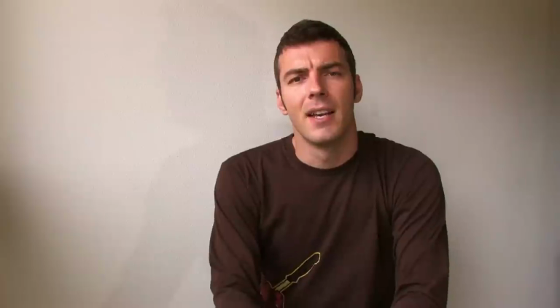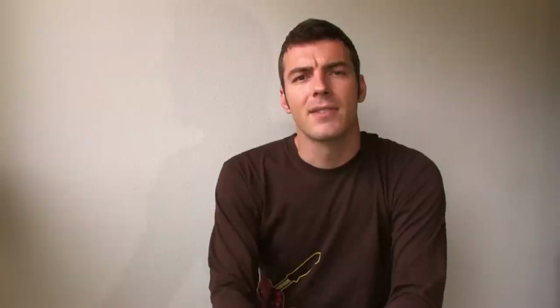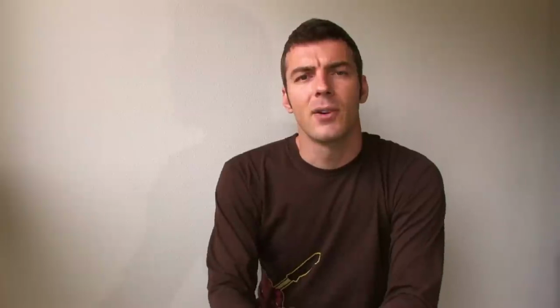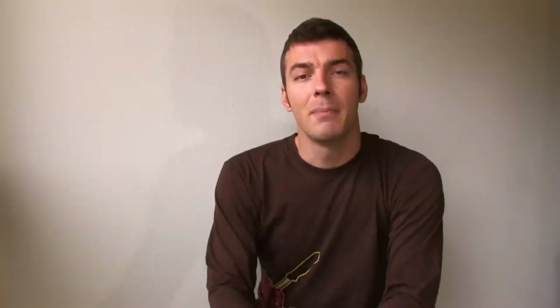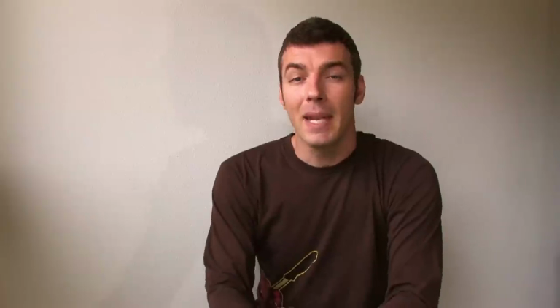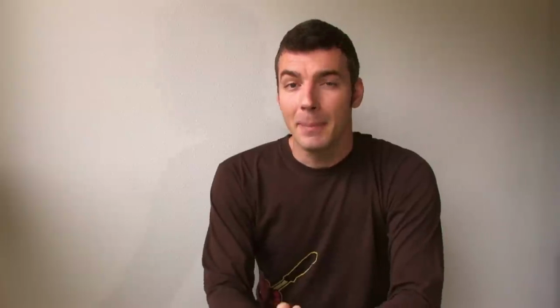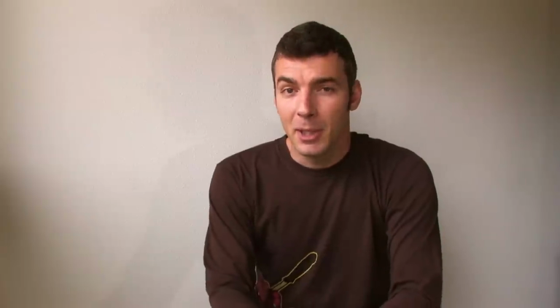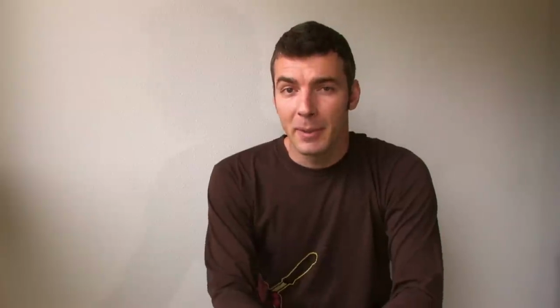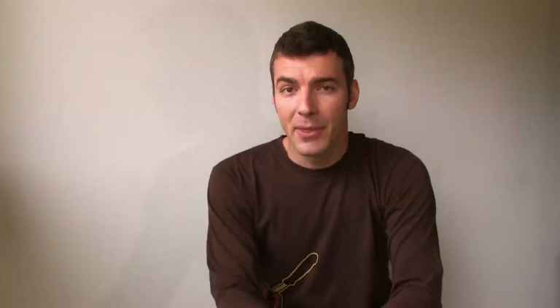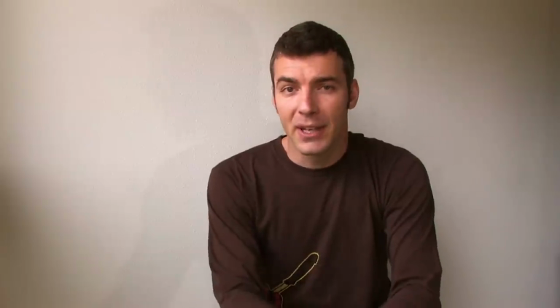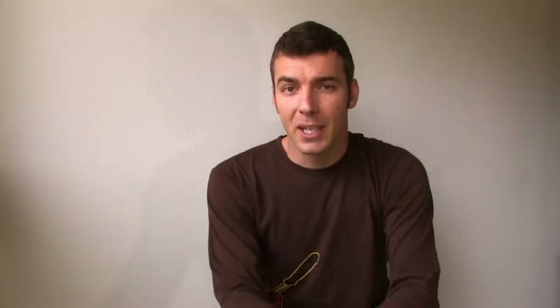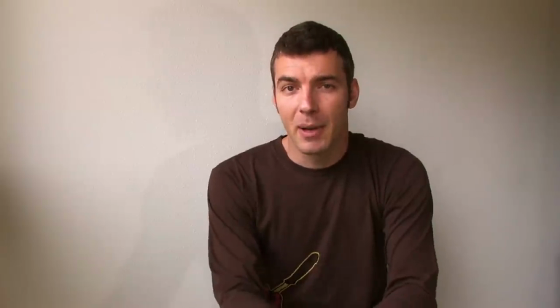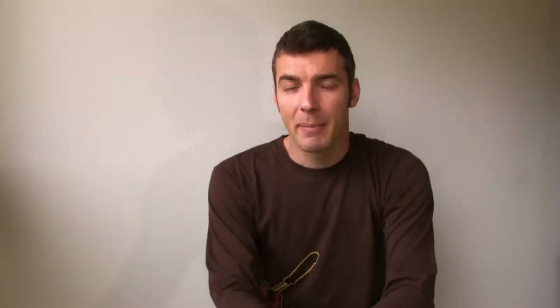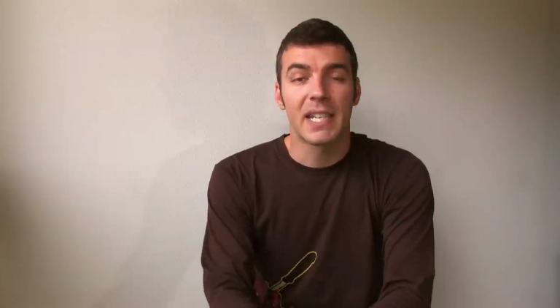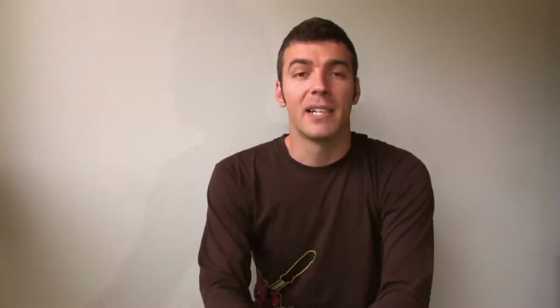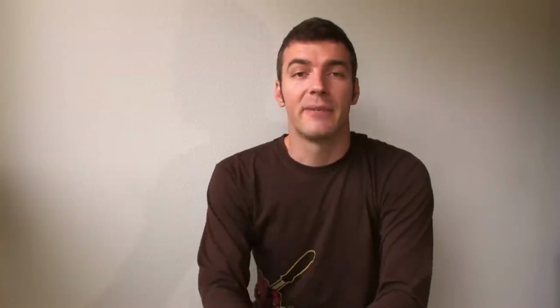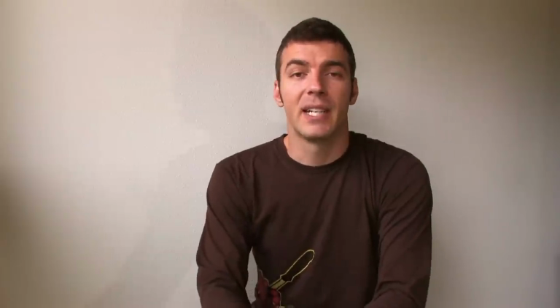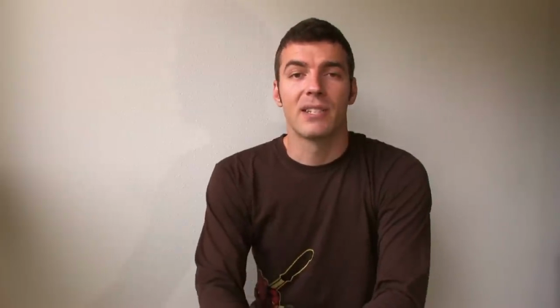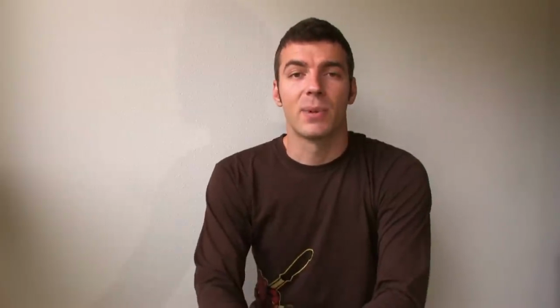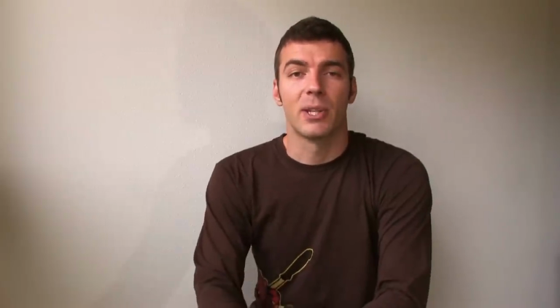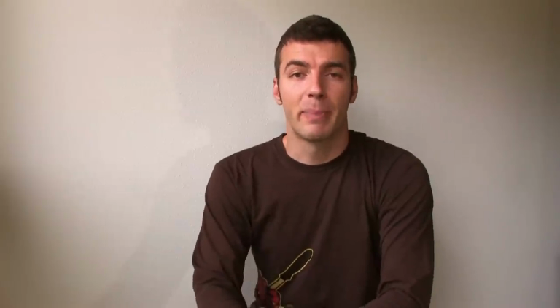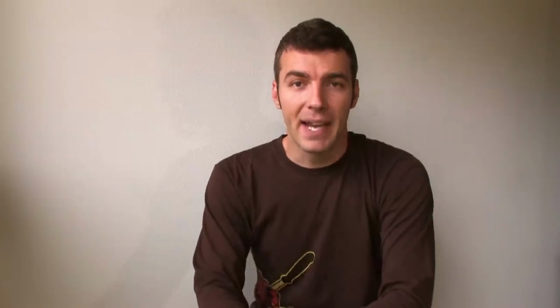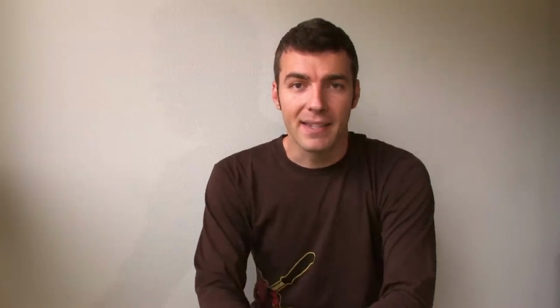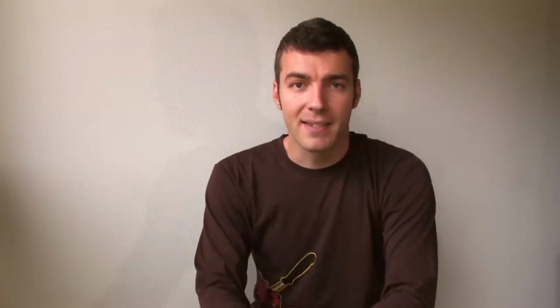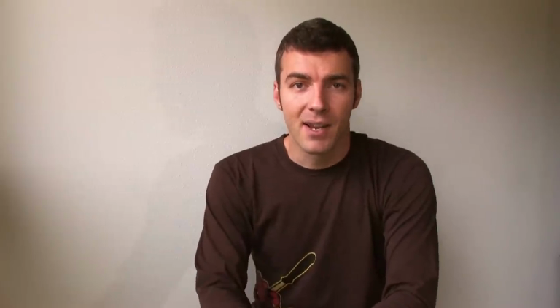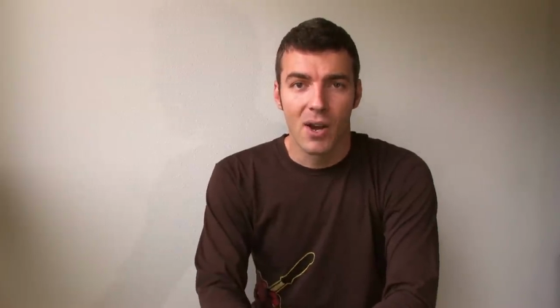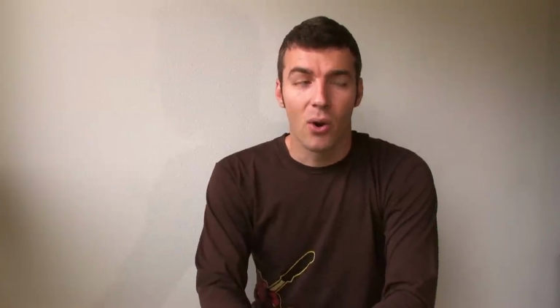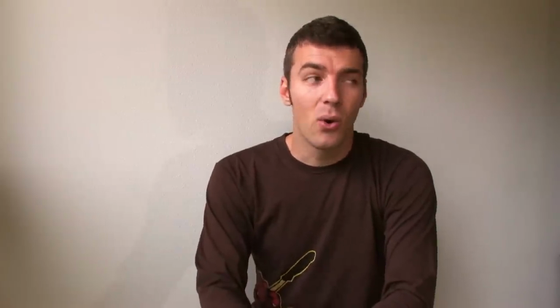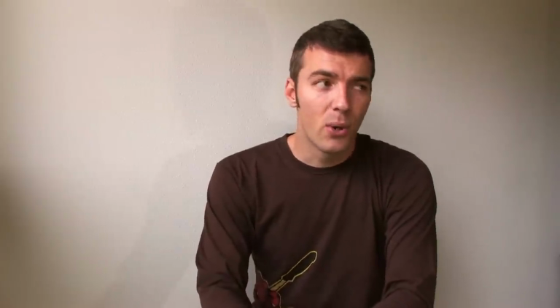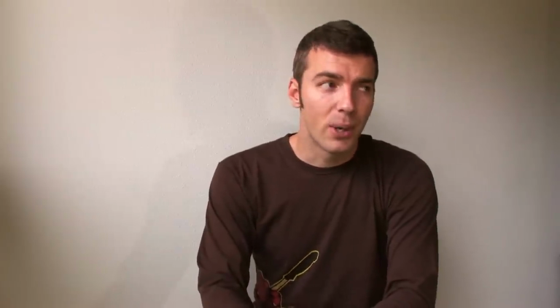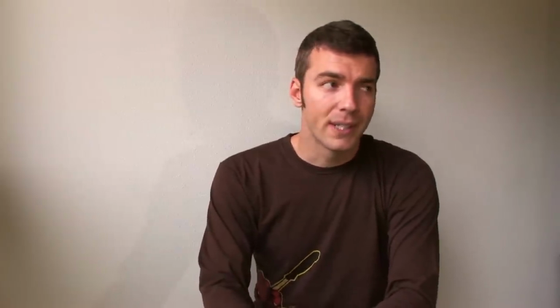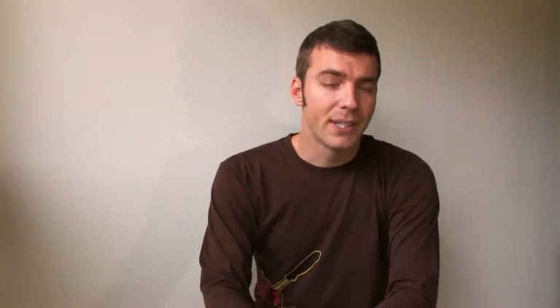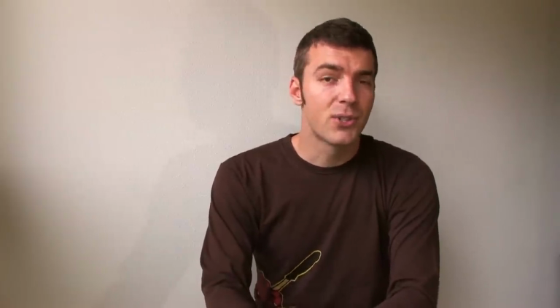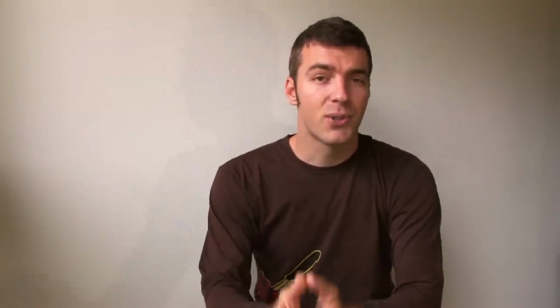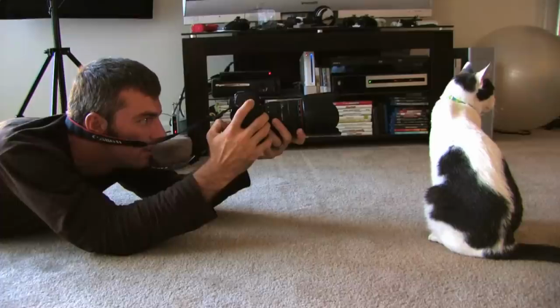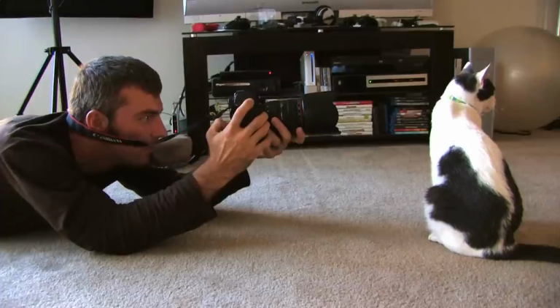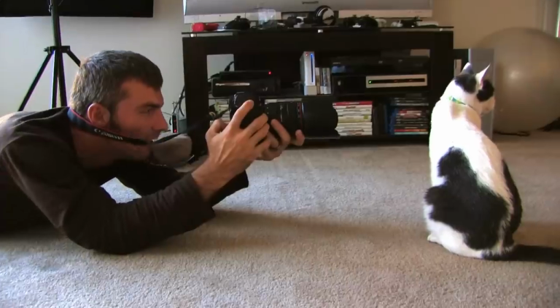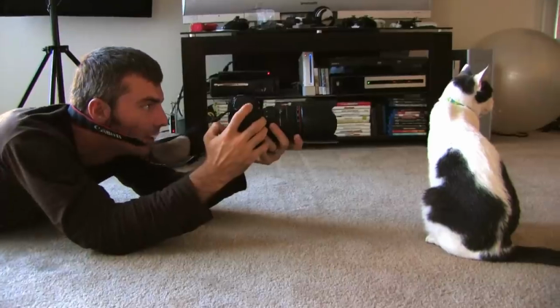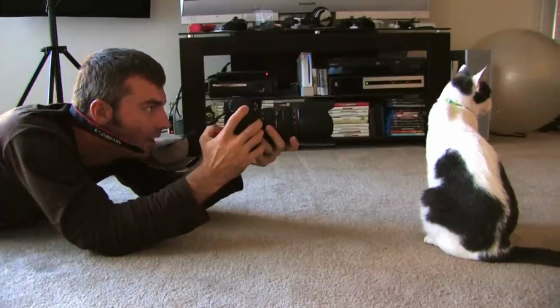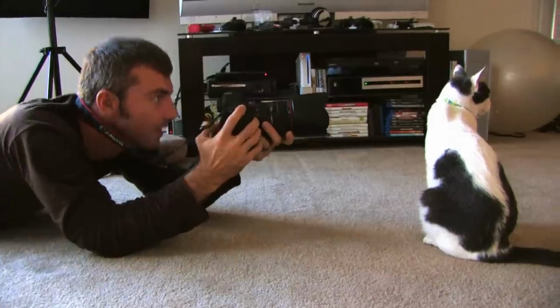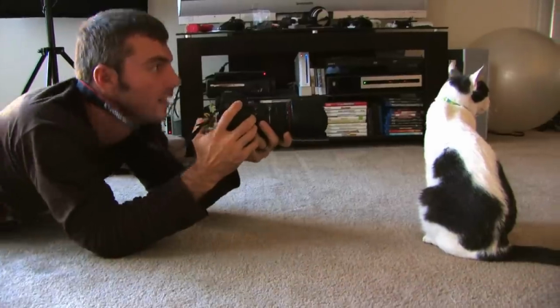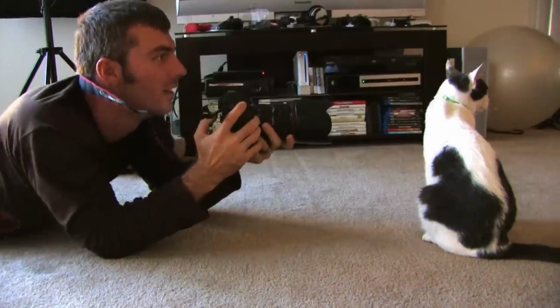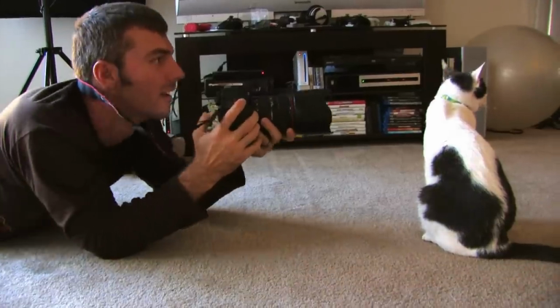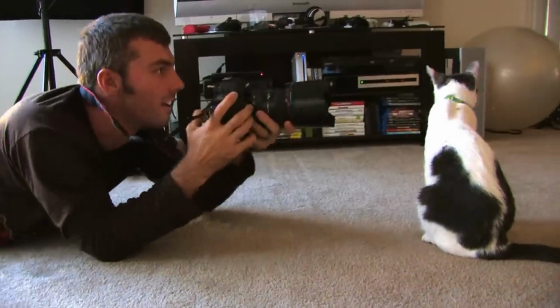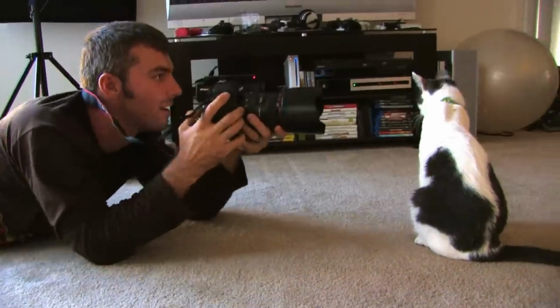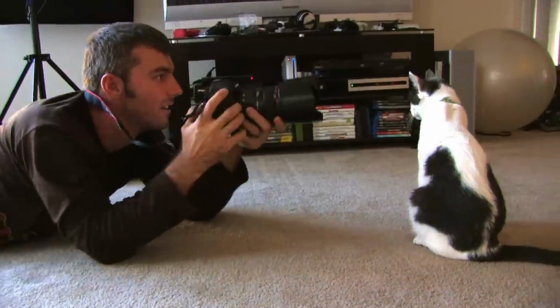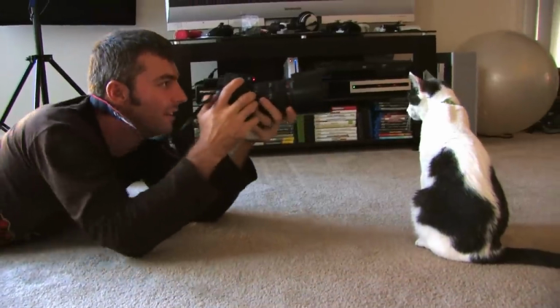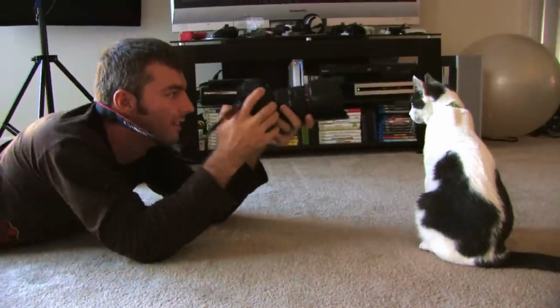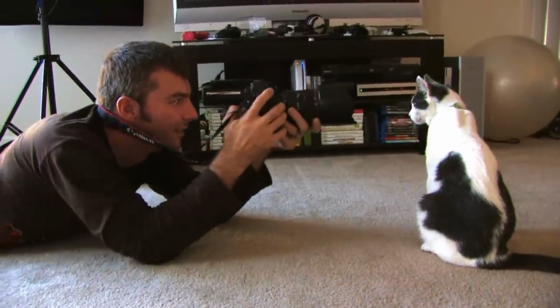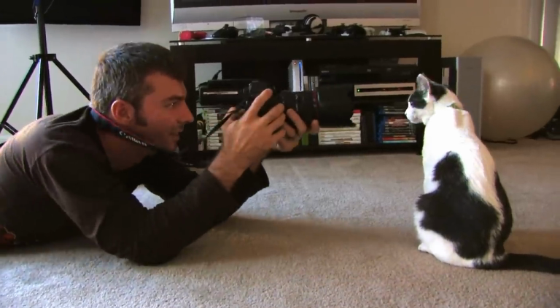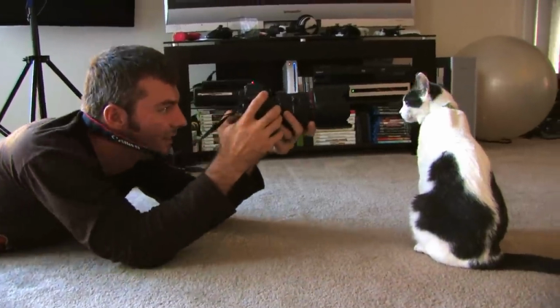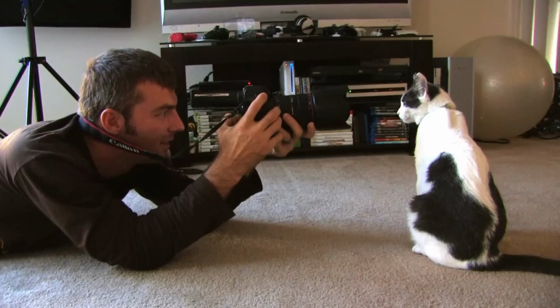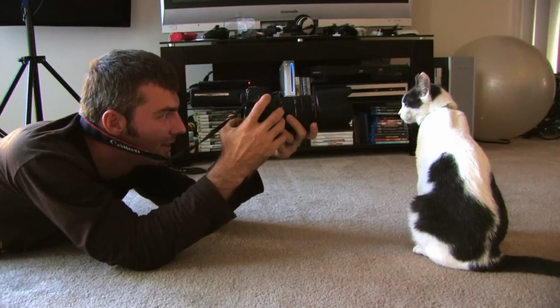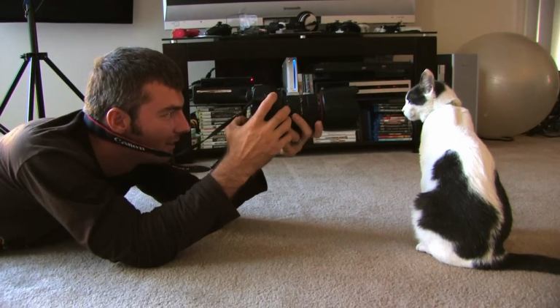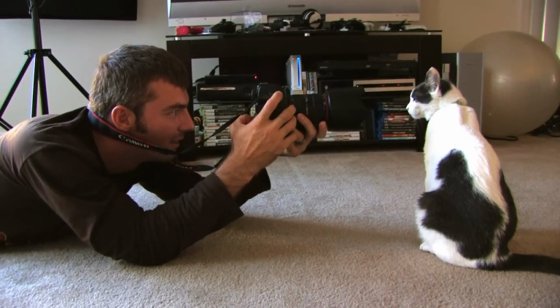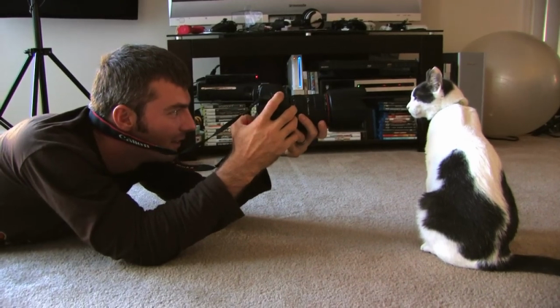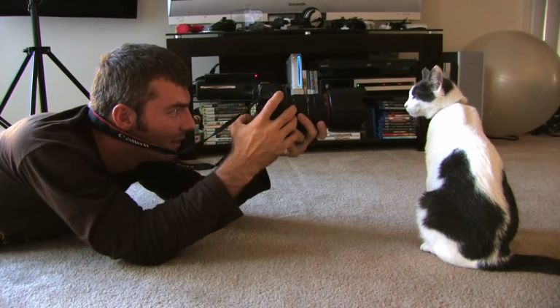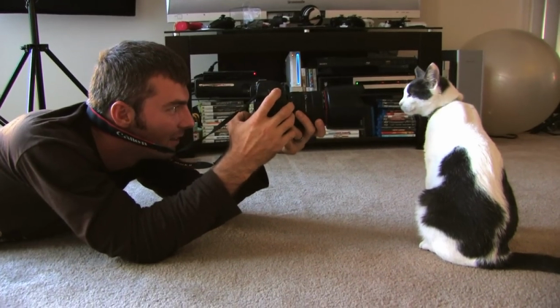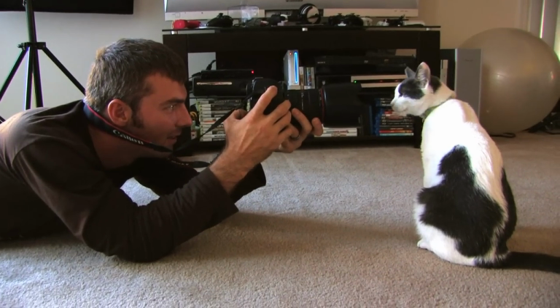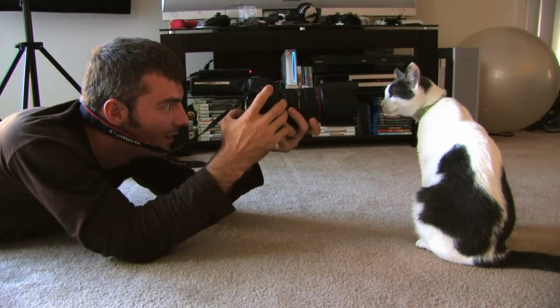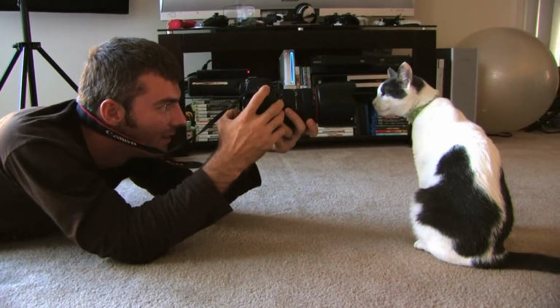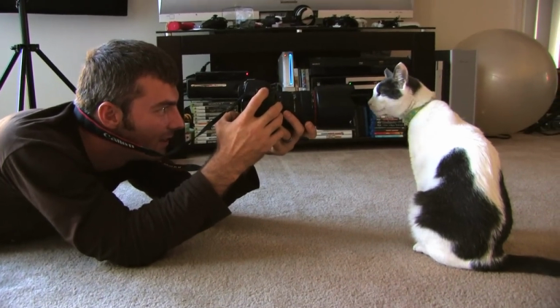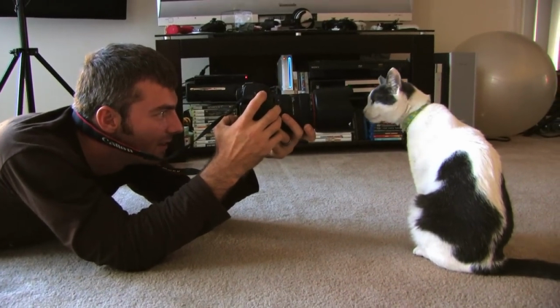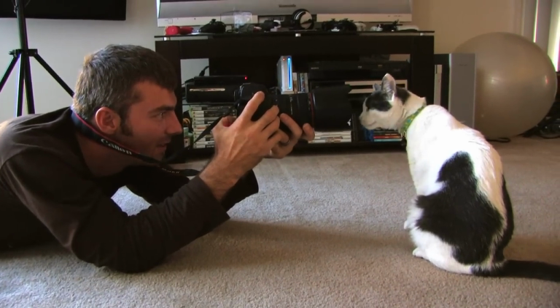So maybe you've been thinking about making videos with your pets, or you tried making a video with your pets and somehow it just didn't seem to work out.